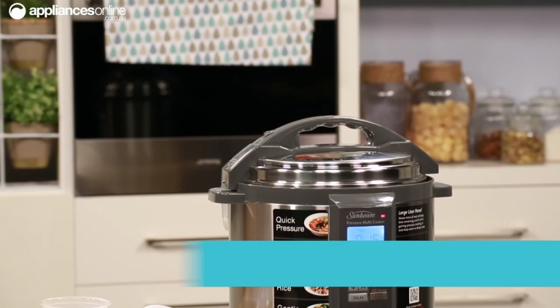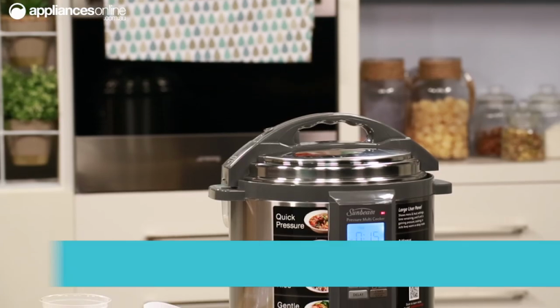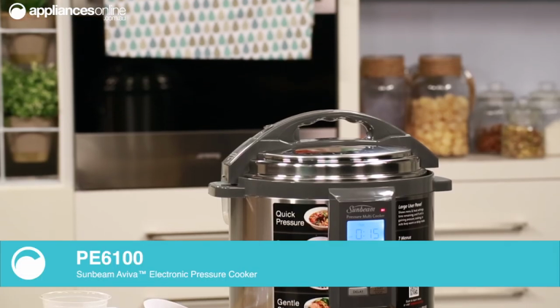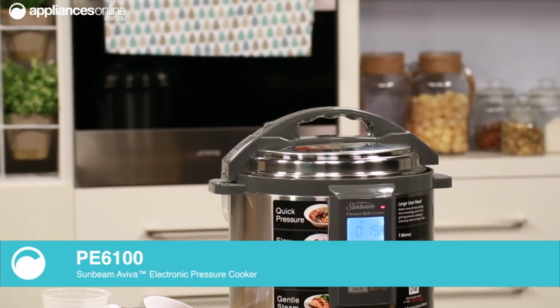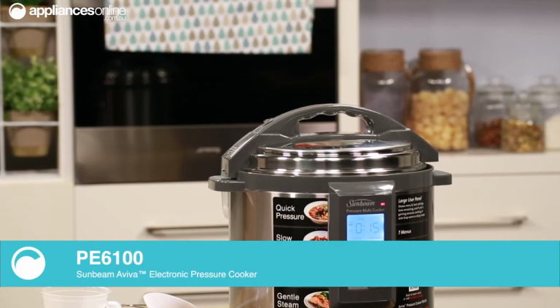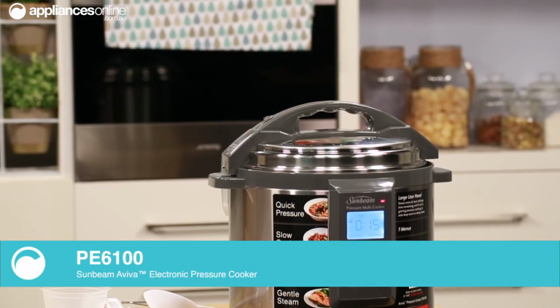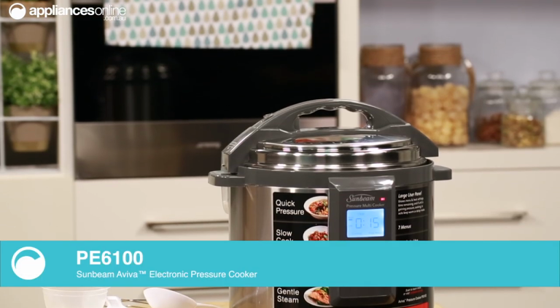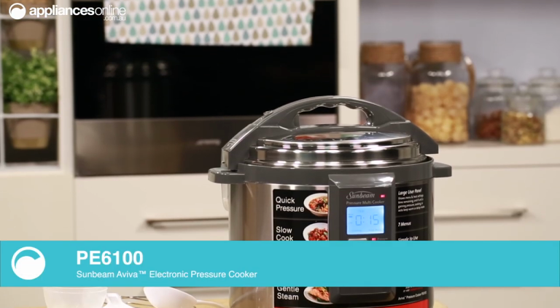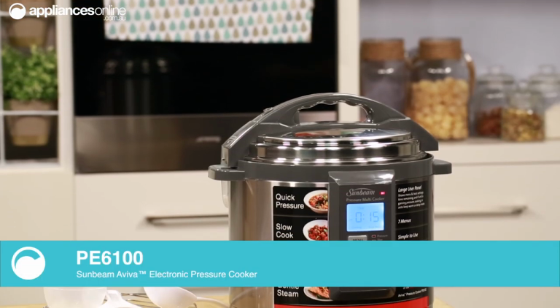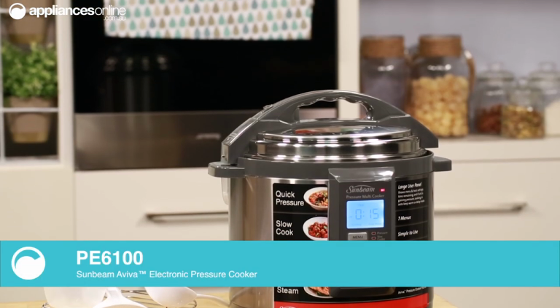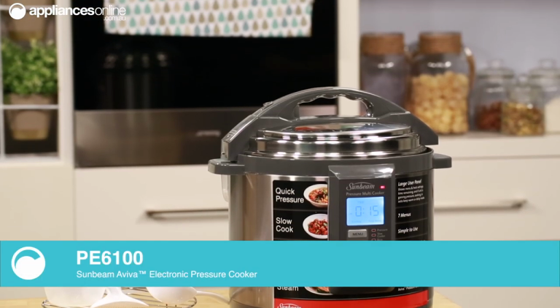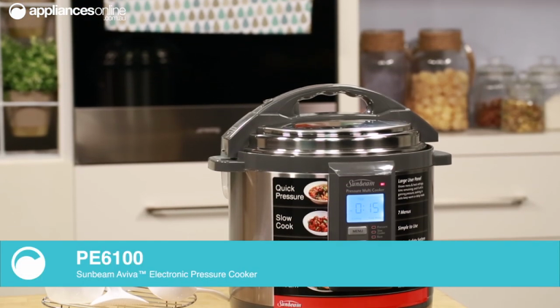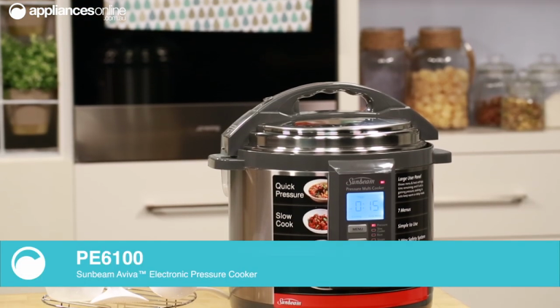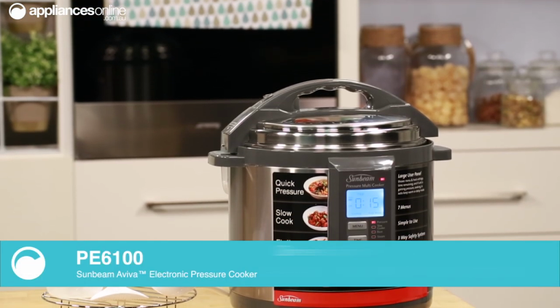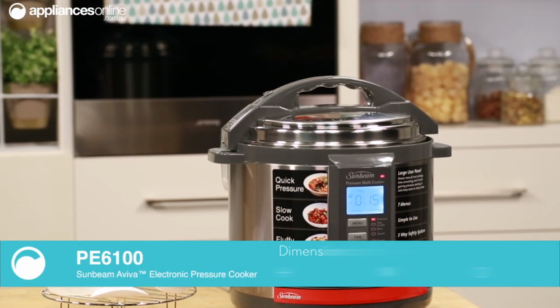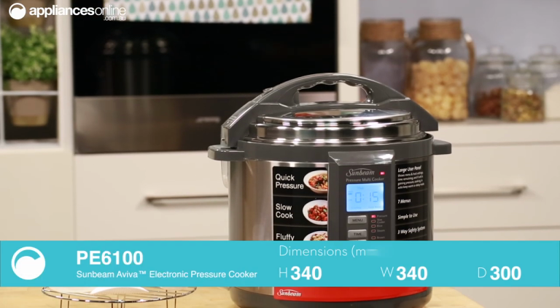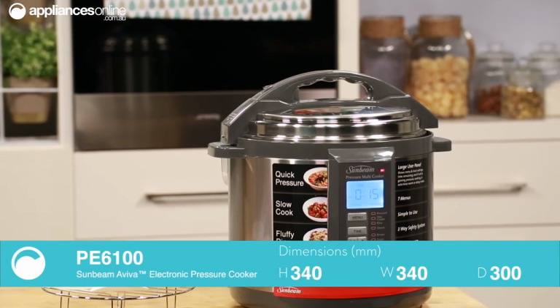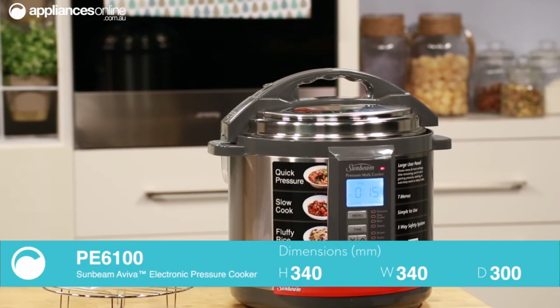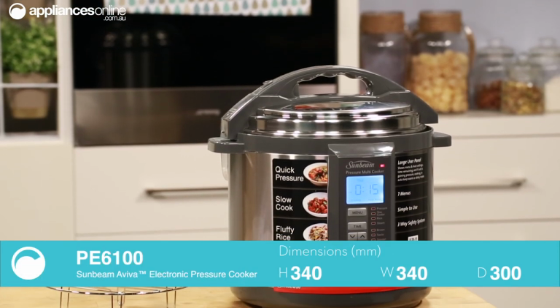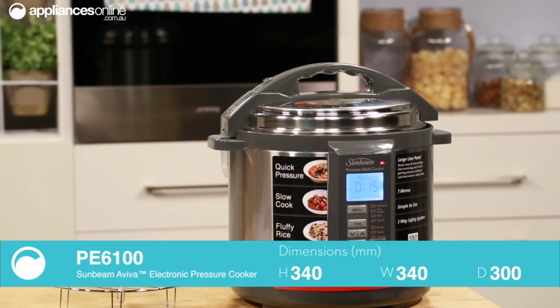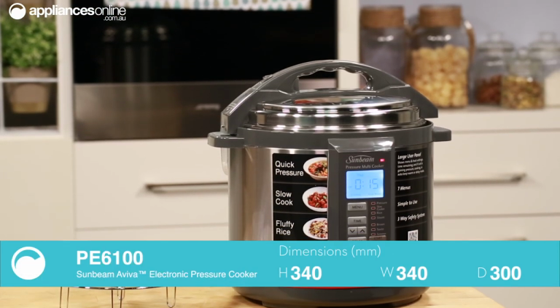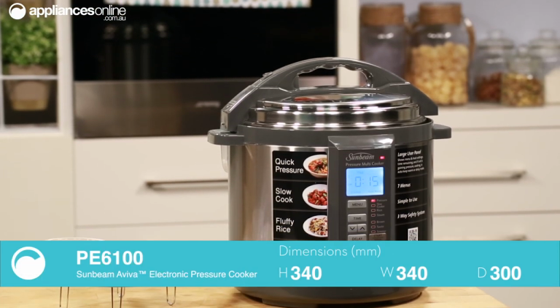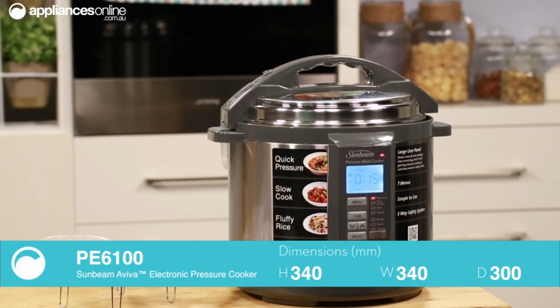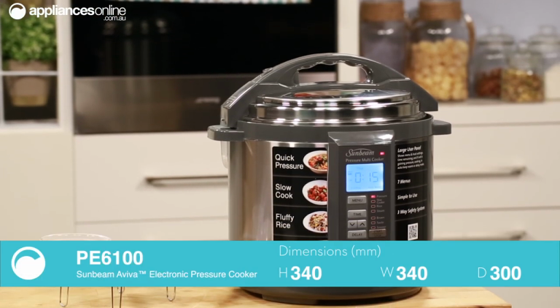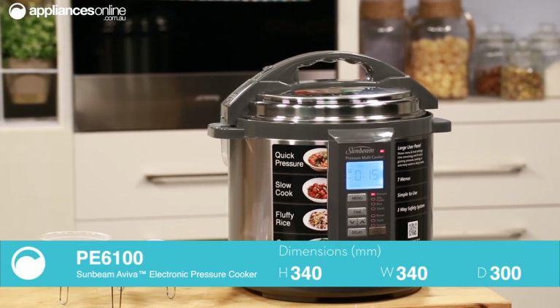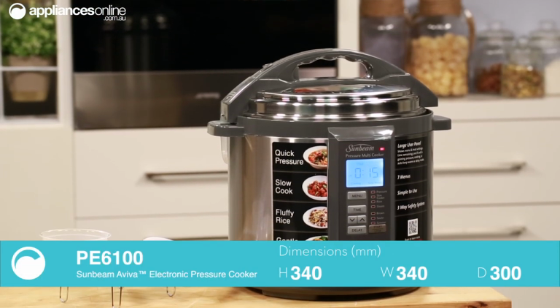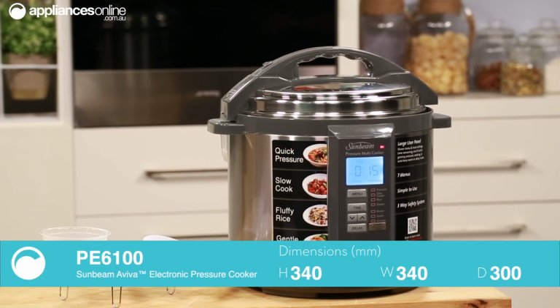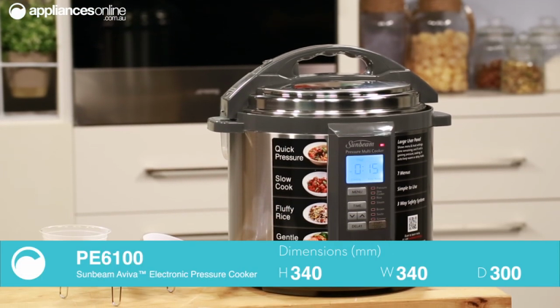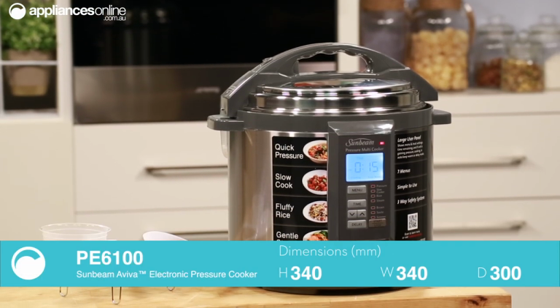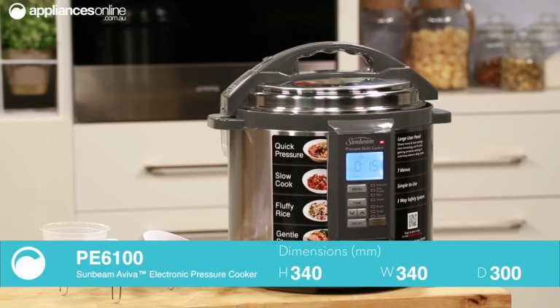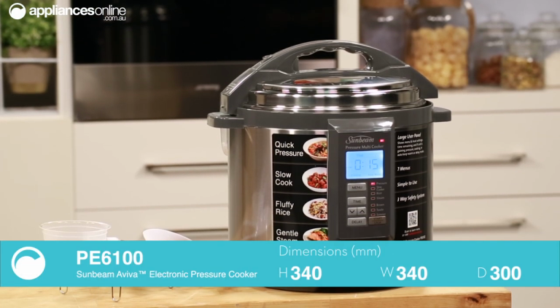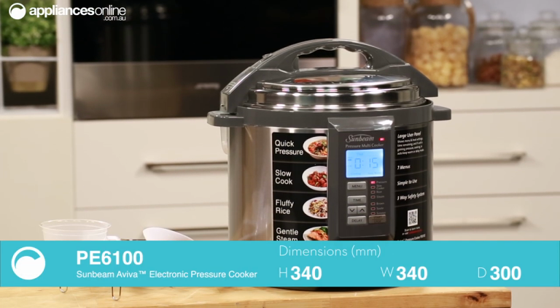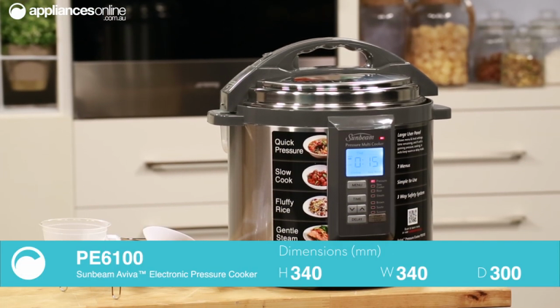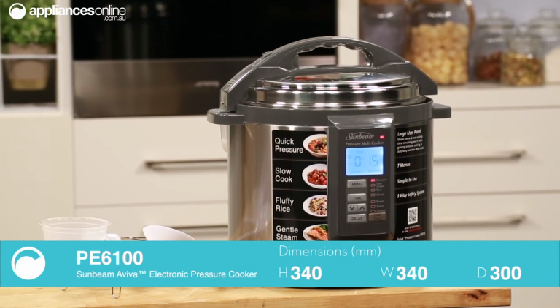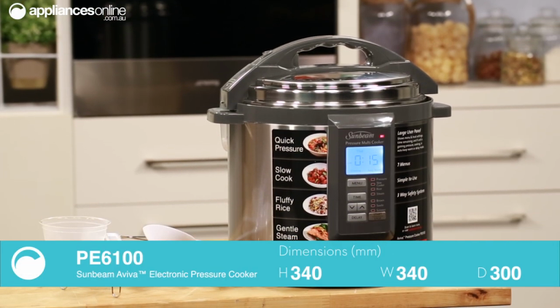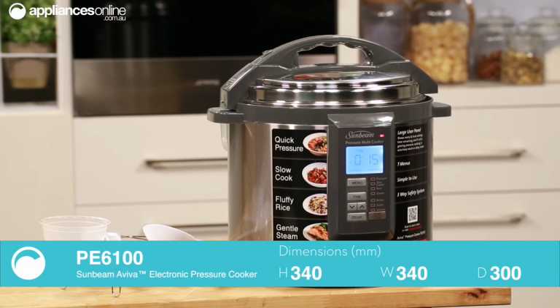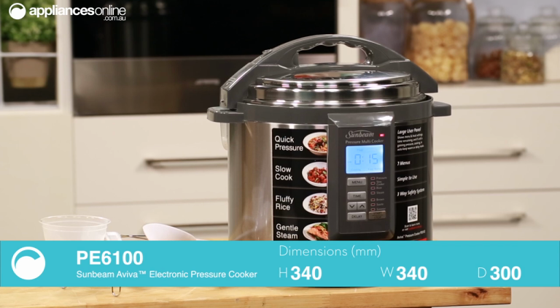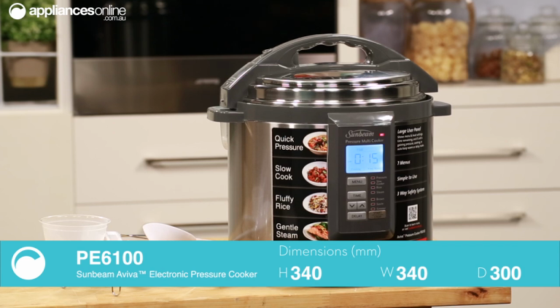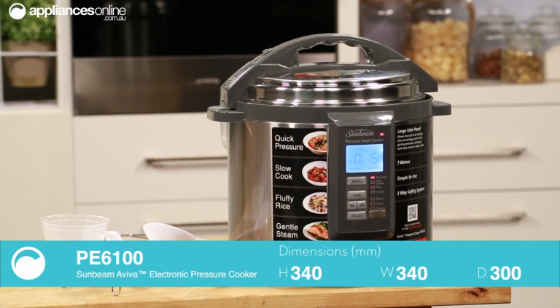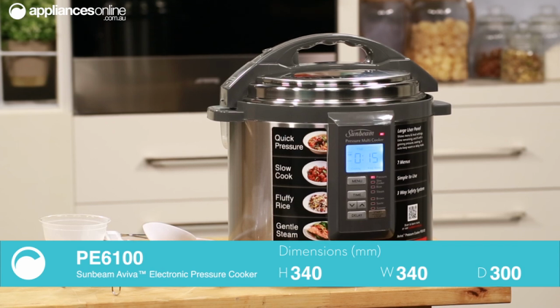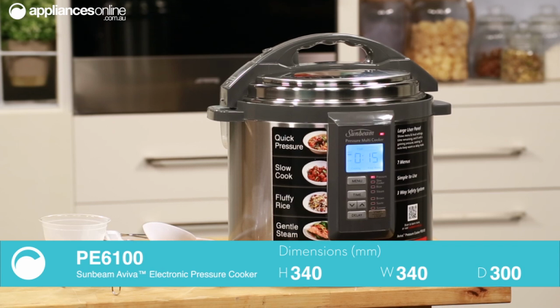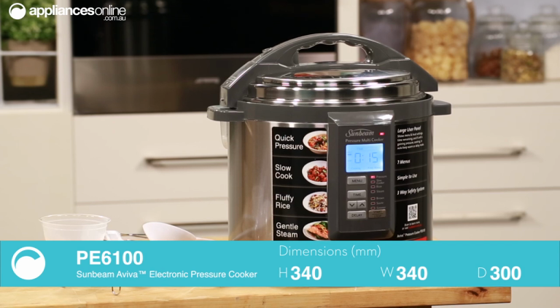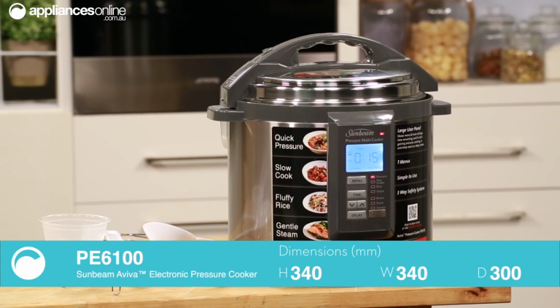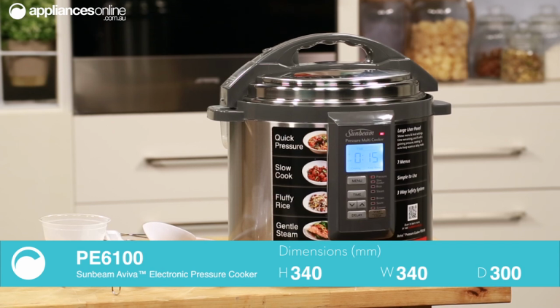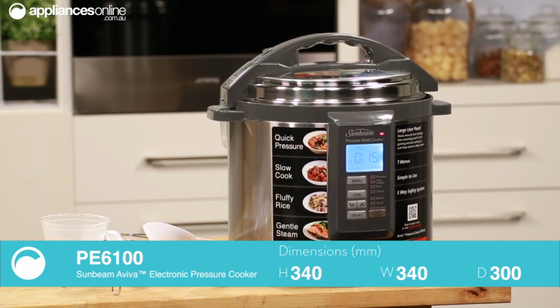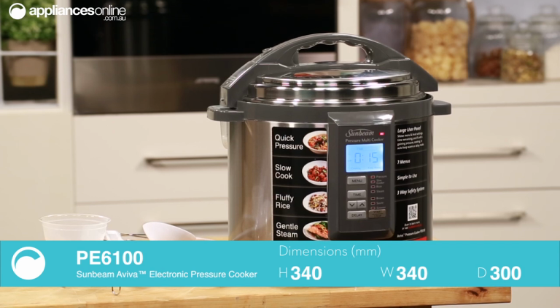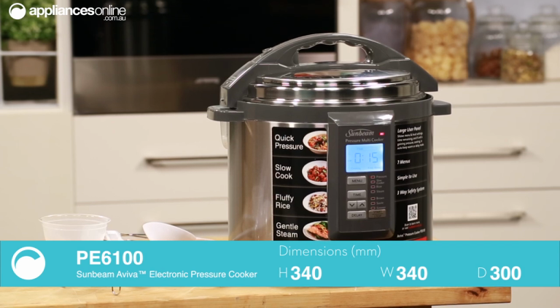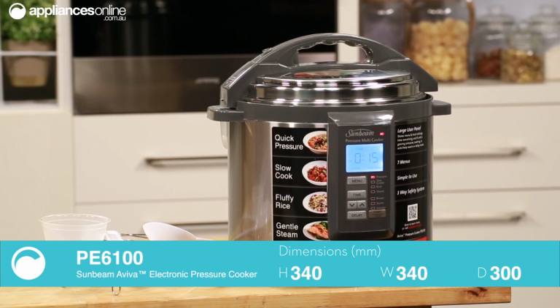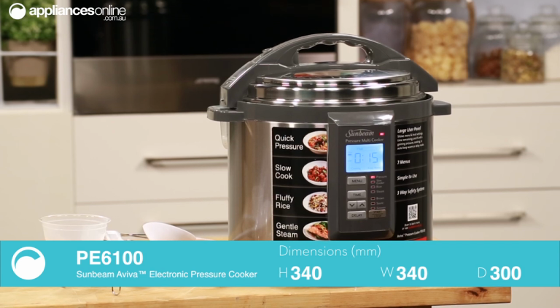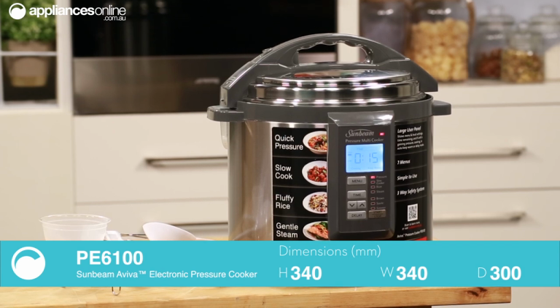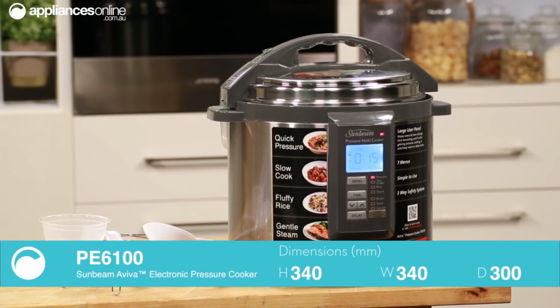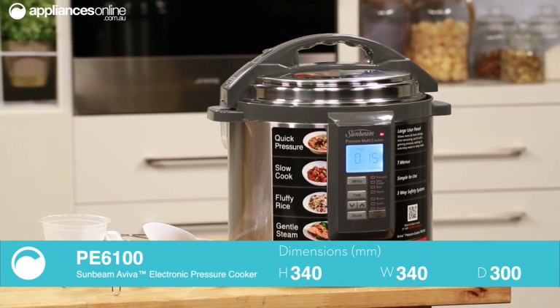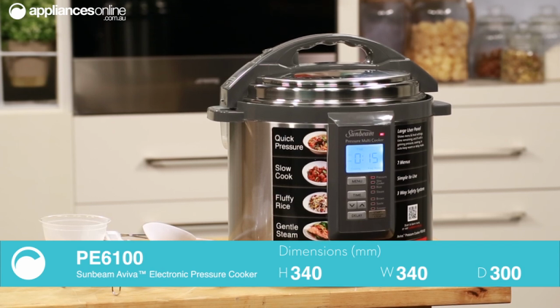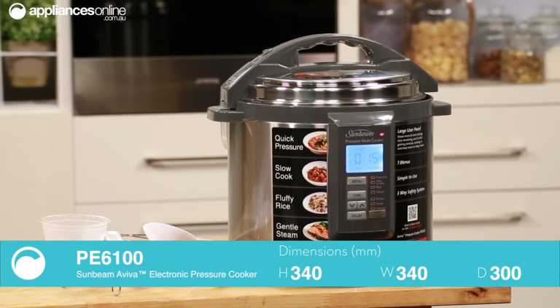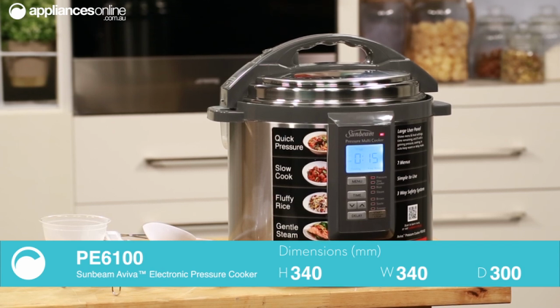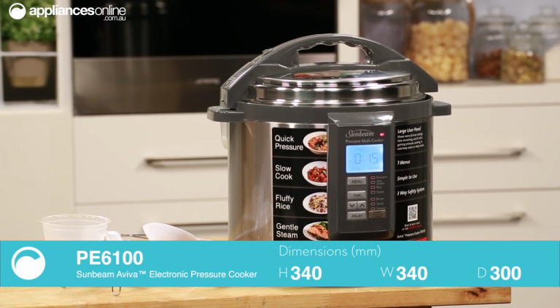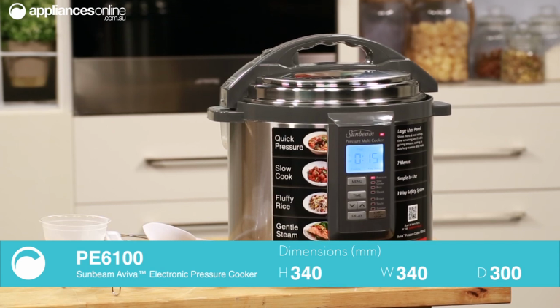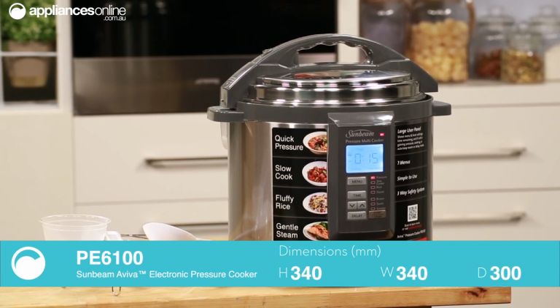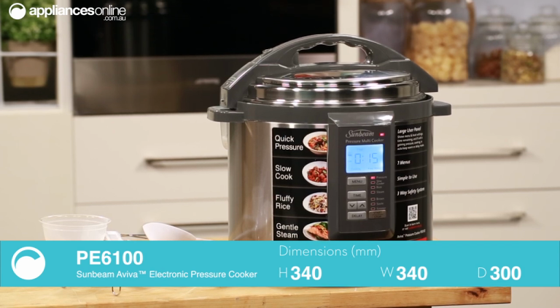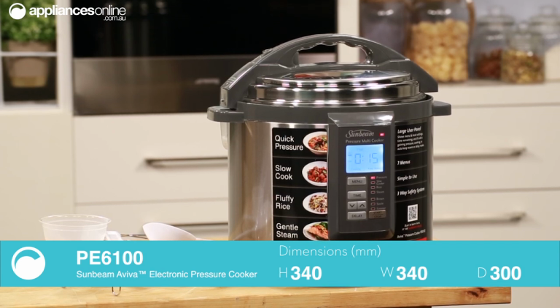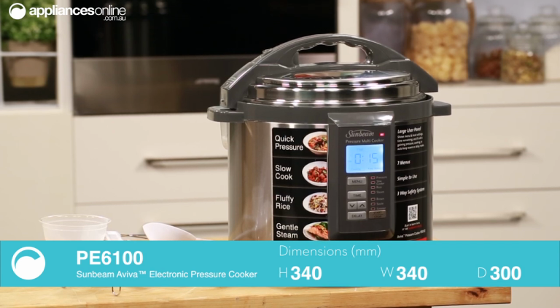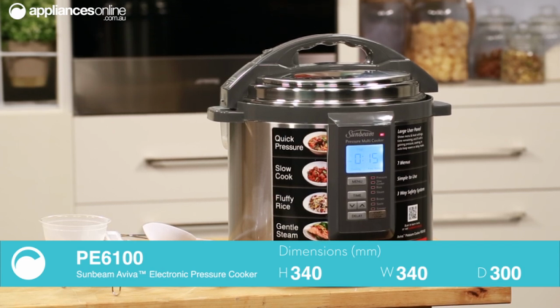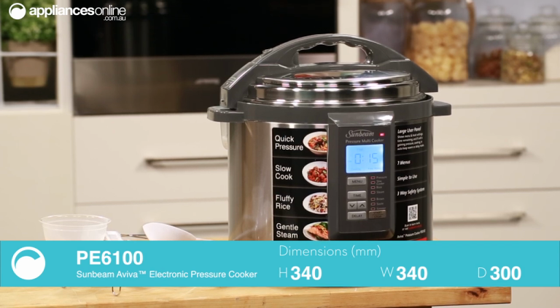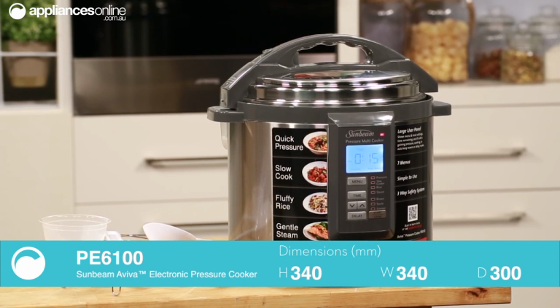With its seven different cooking functions, including variable fry pan and rice cooker, preparing a variety of foods has never been easier.